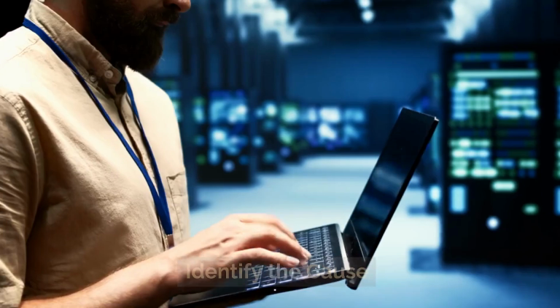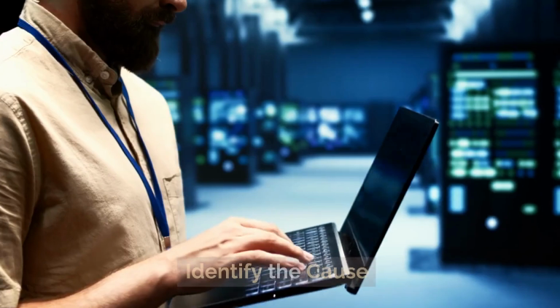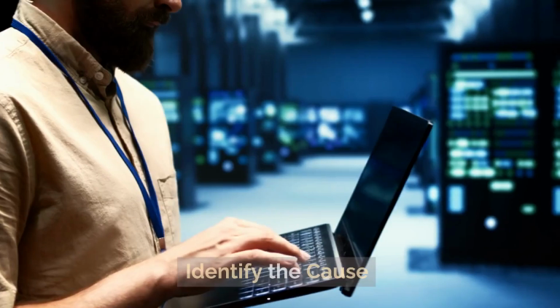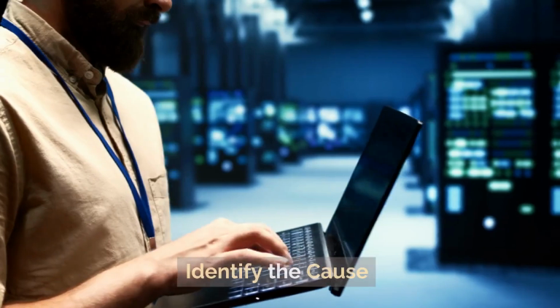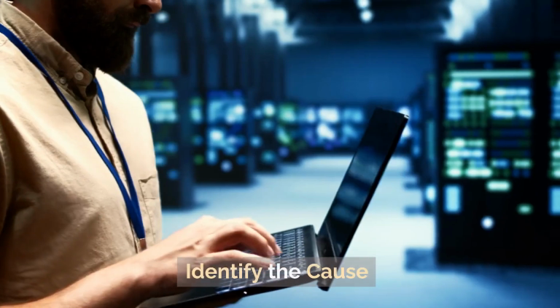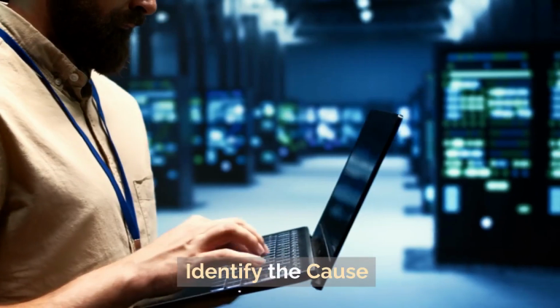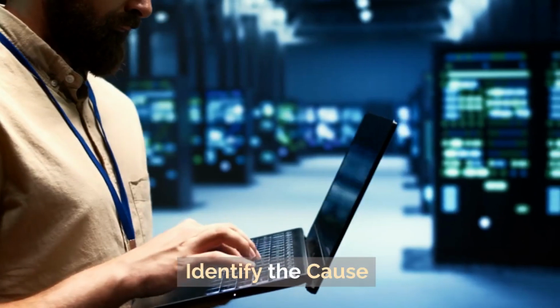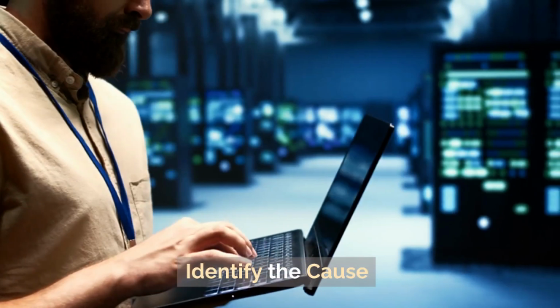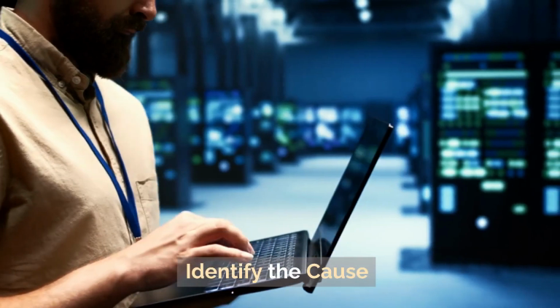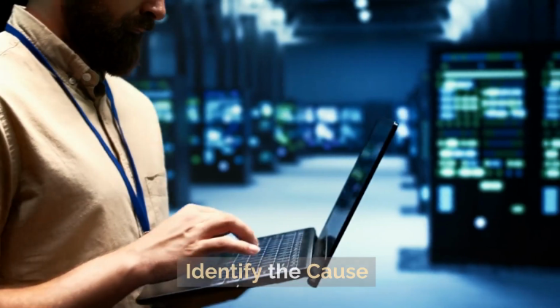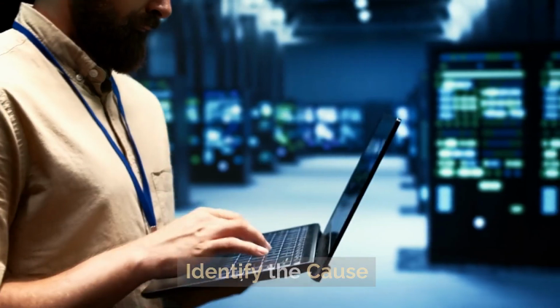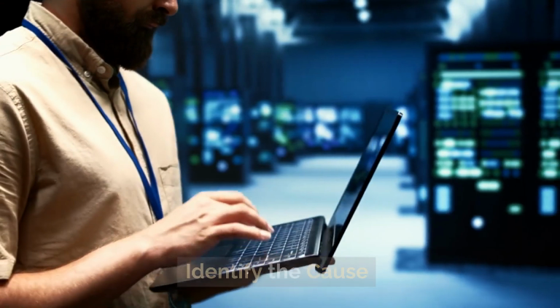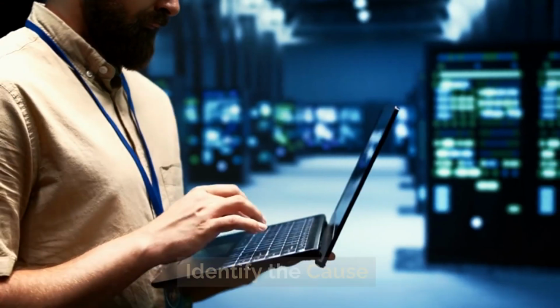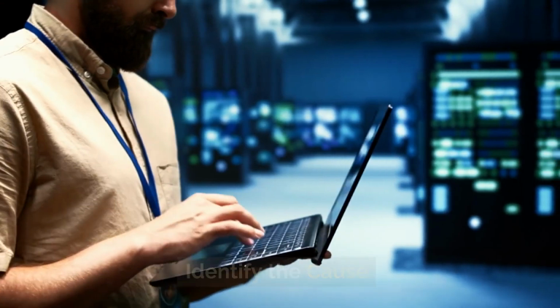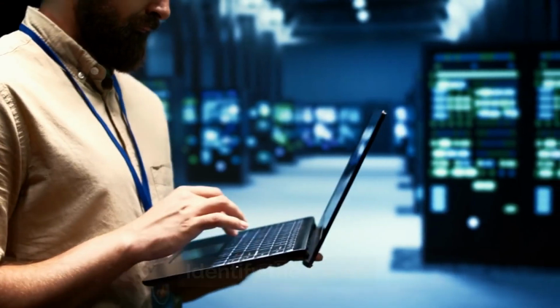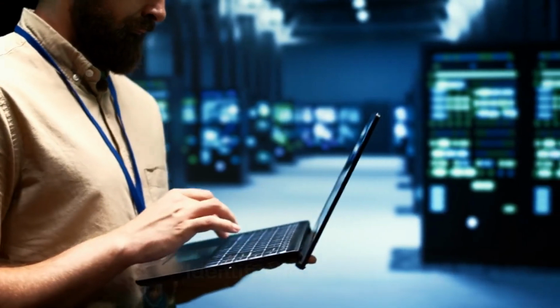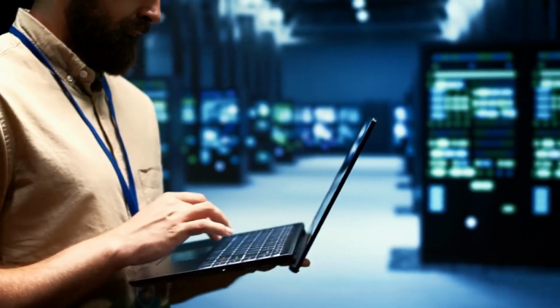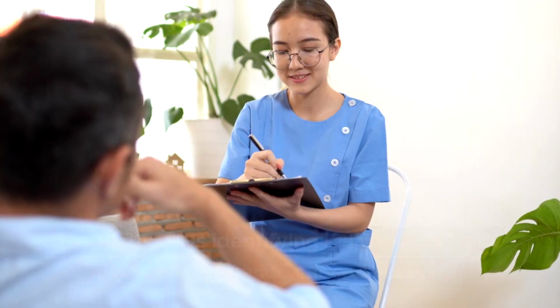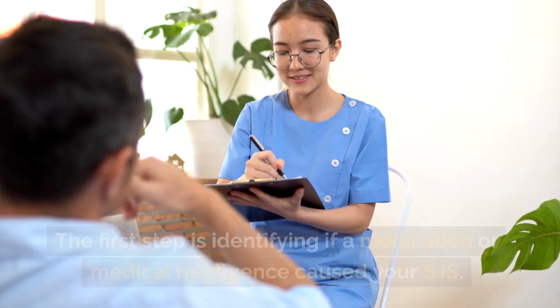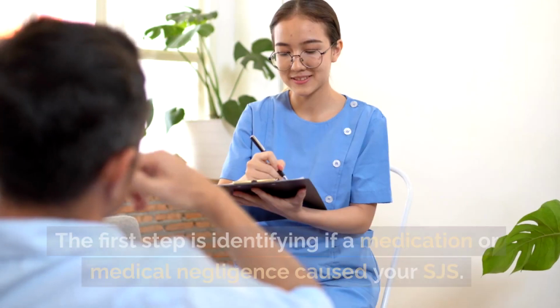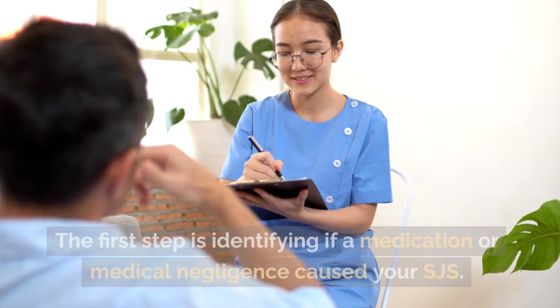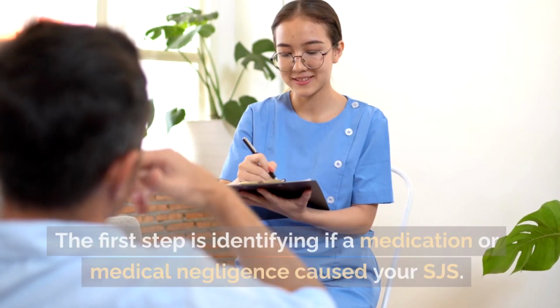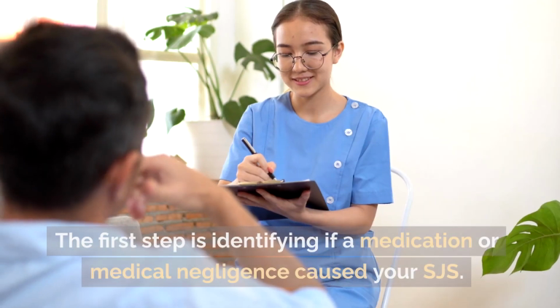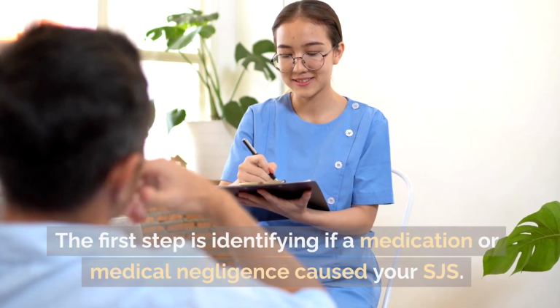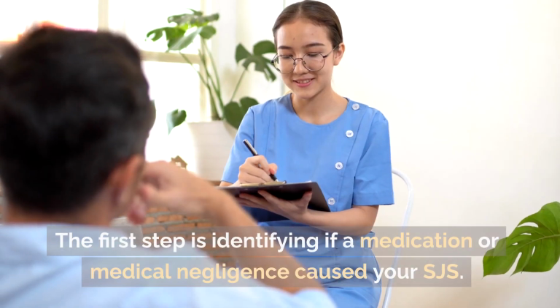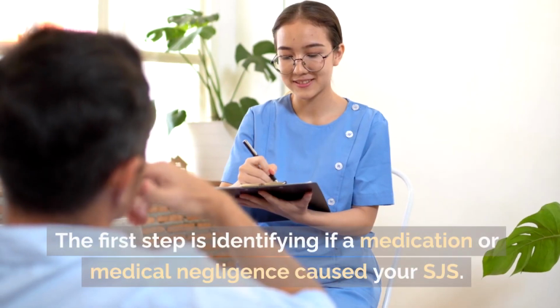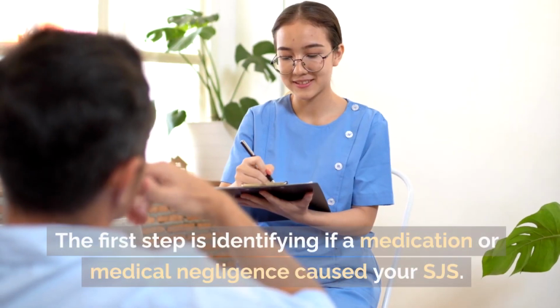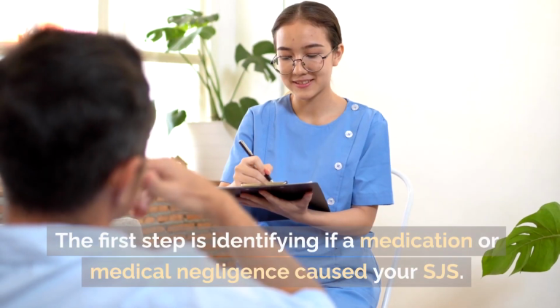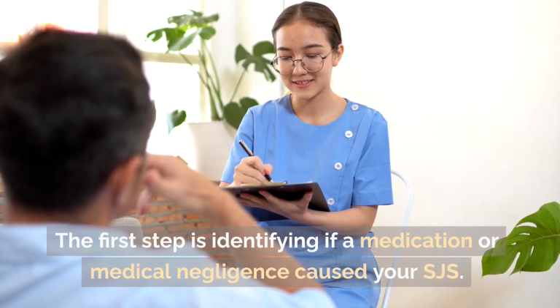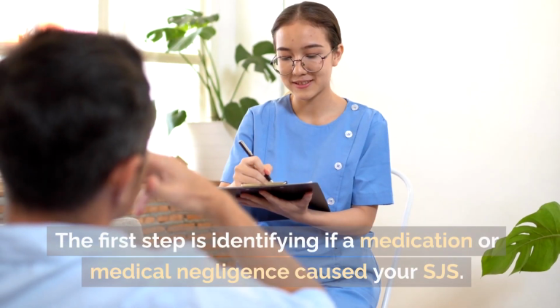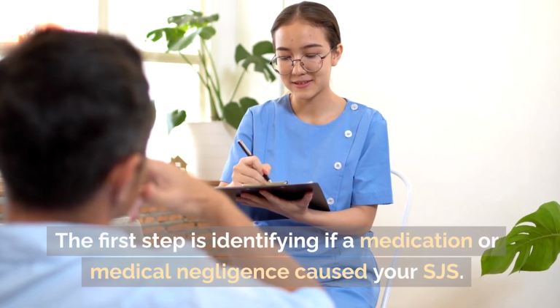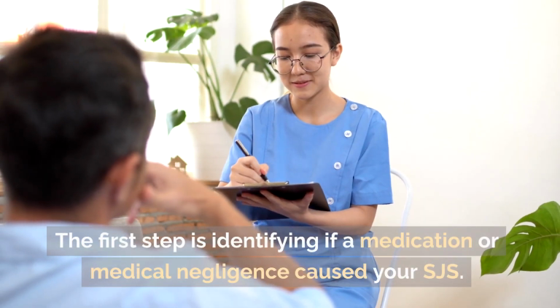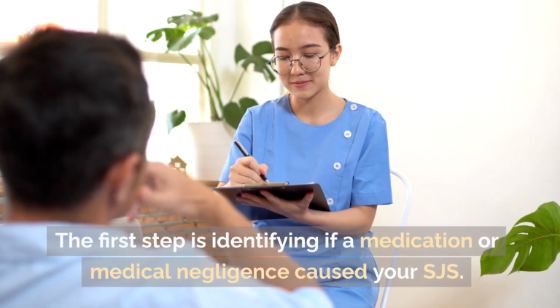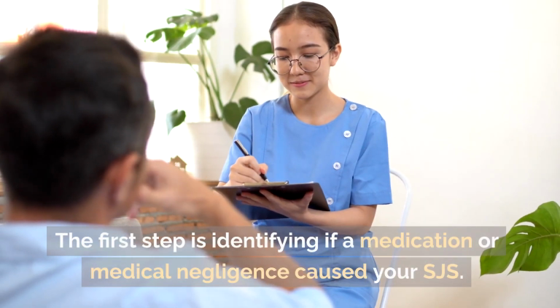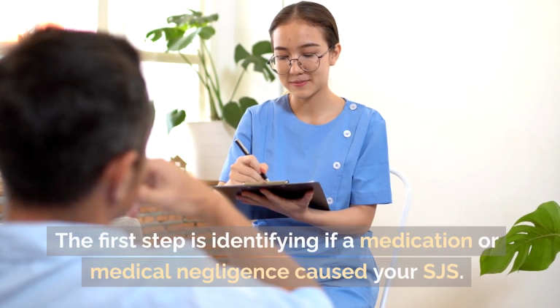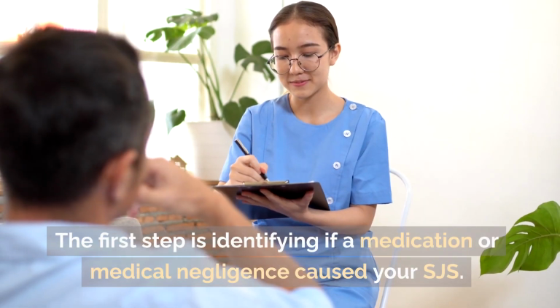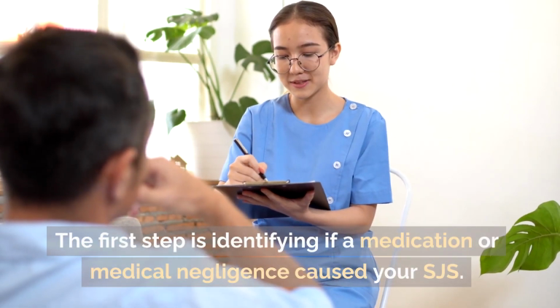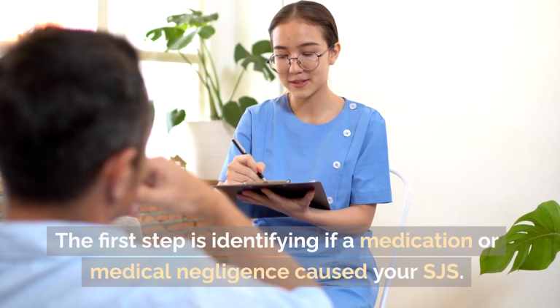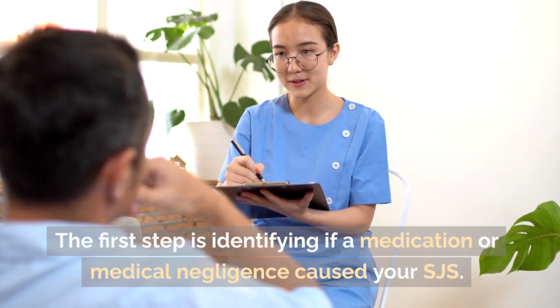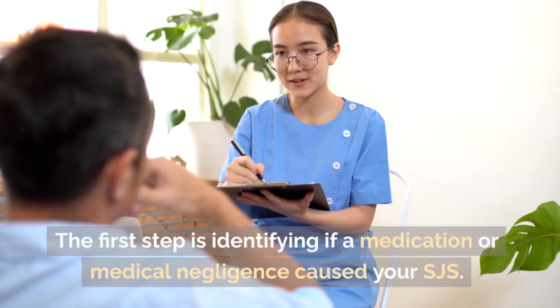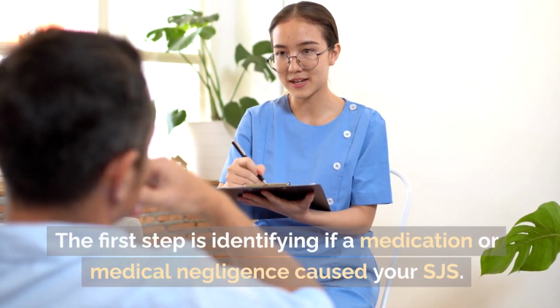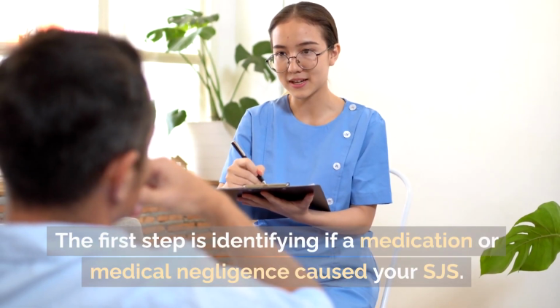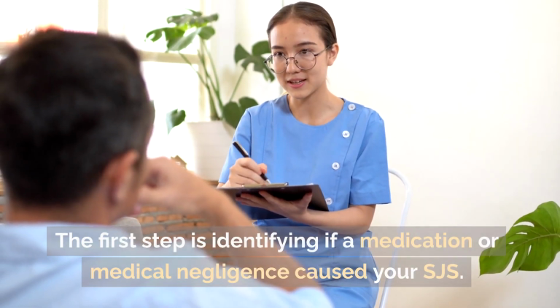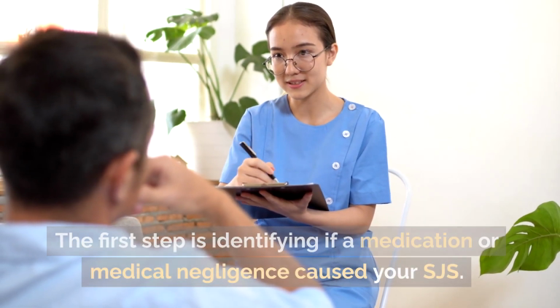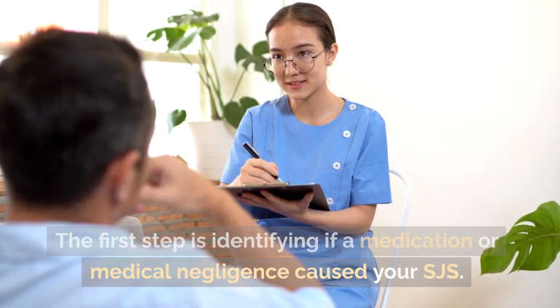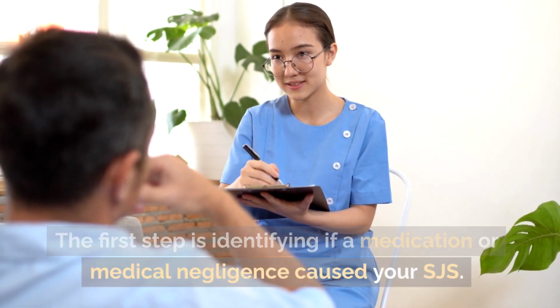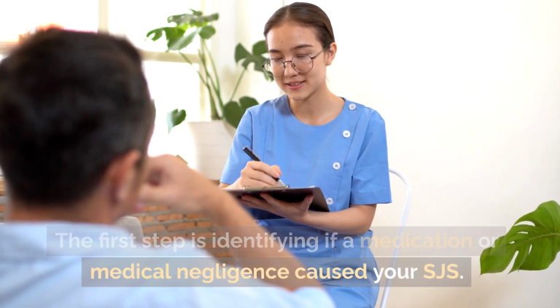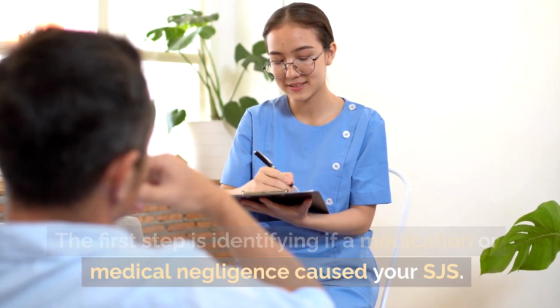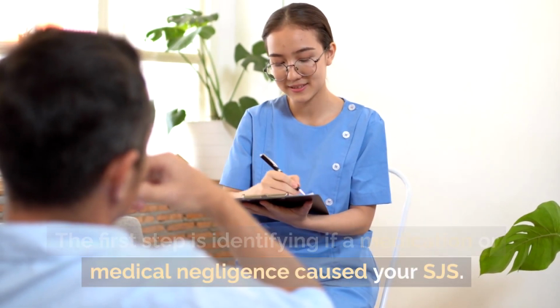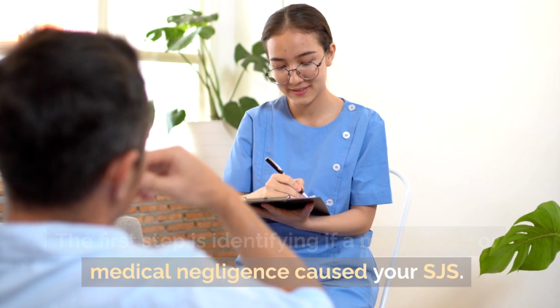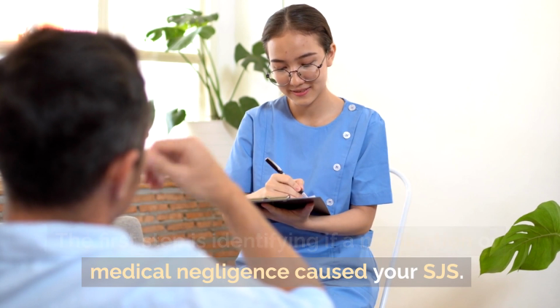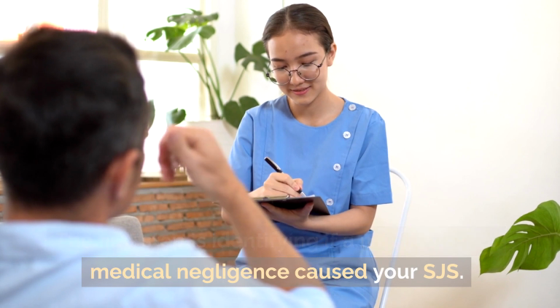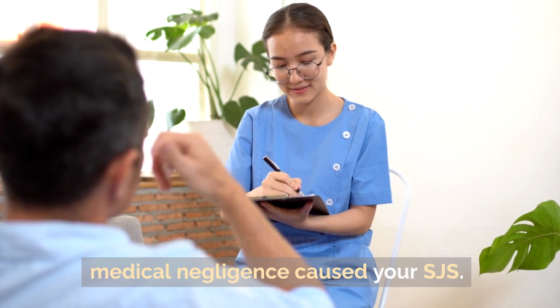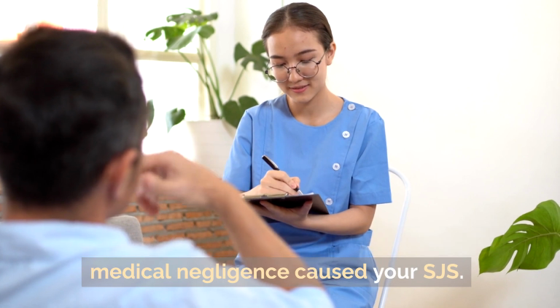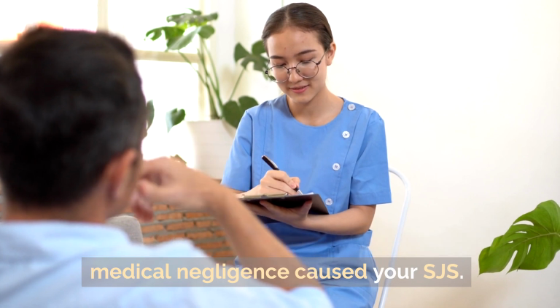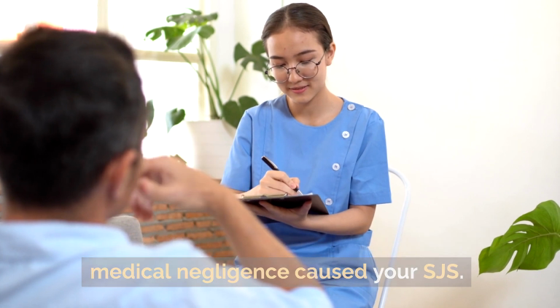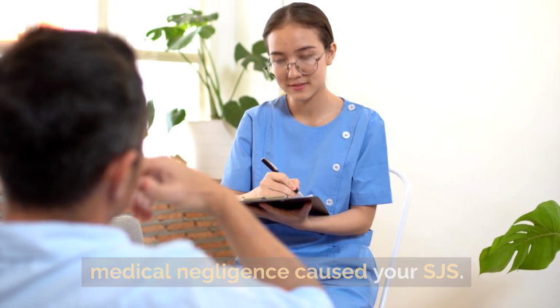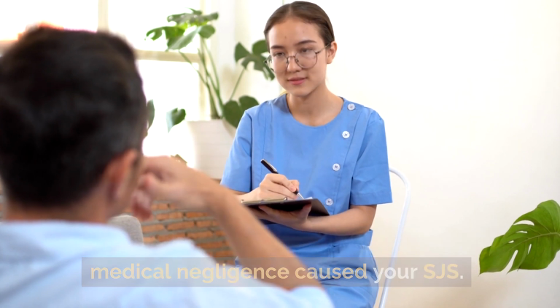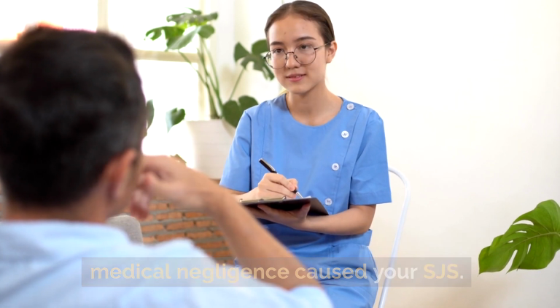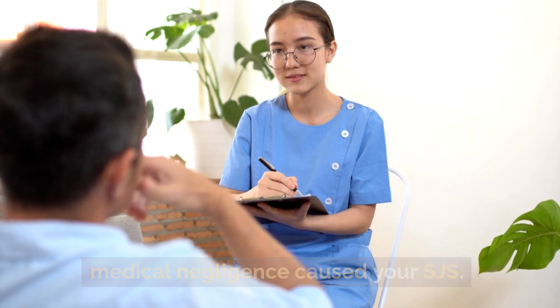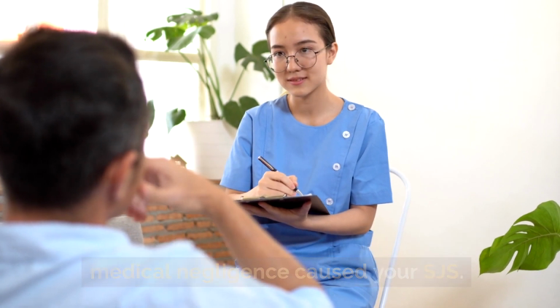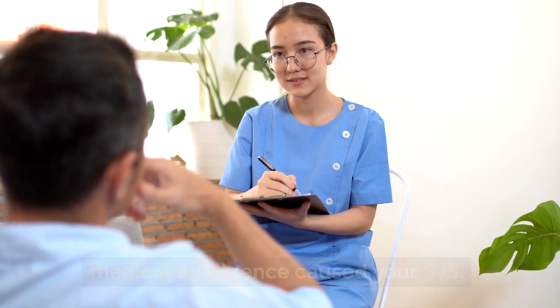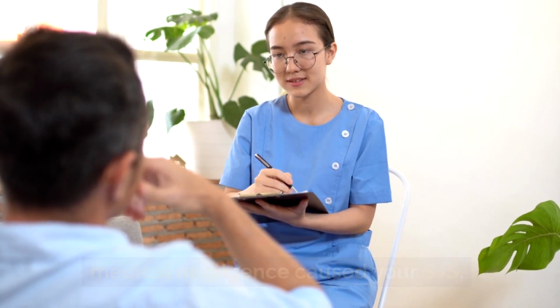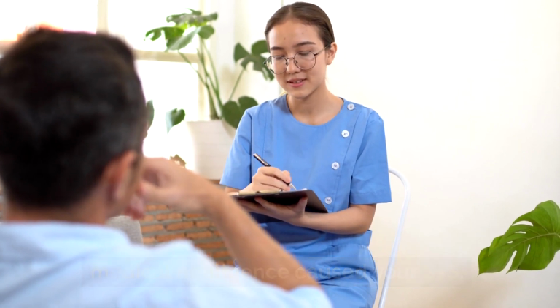Identify the cause. The first step is identifying if a medication or medical negligence caused your SJS.